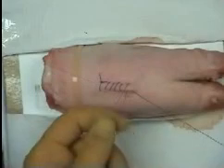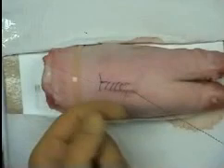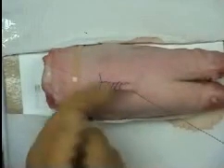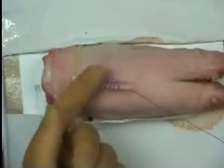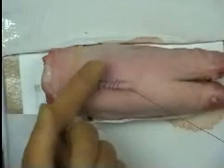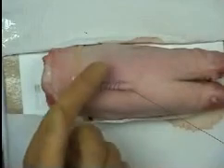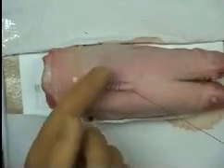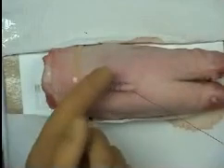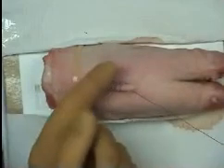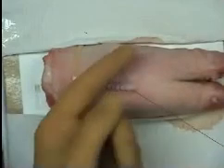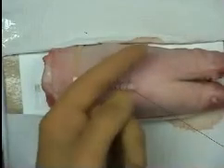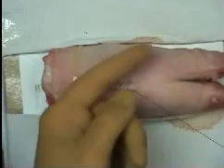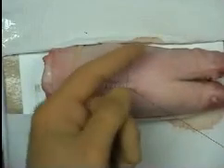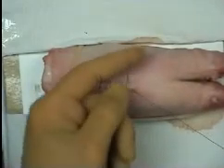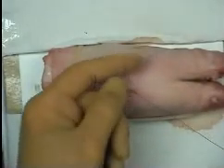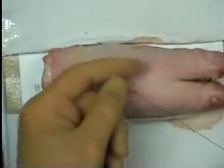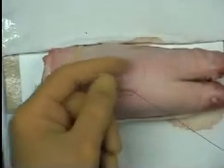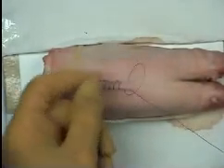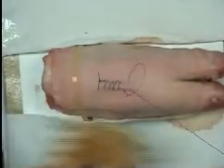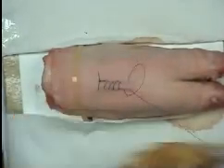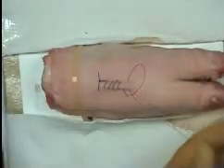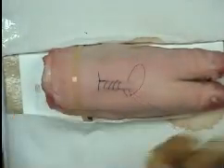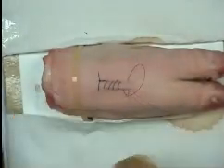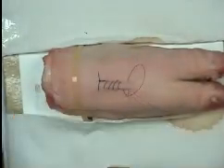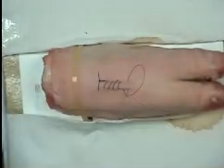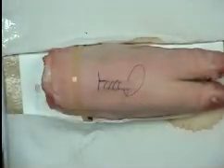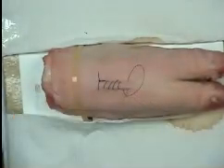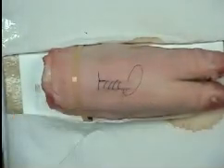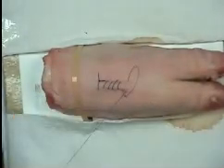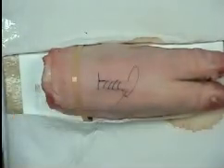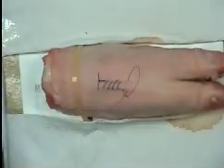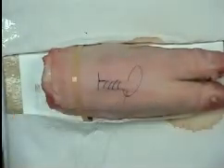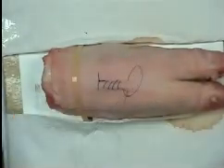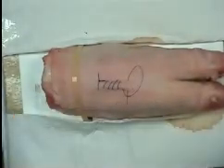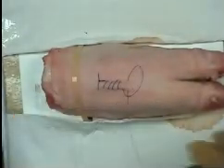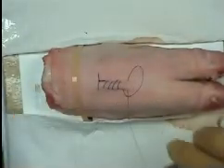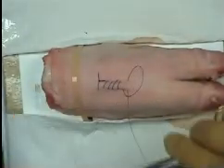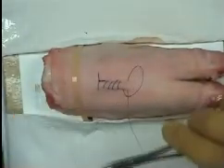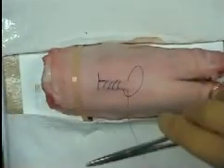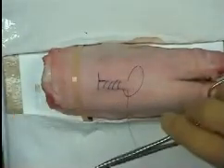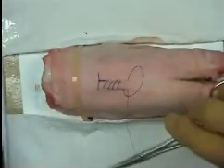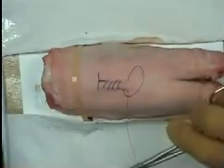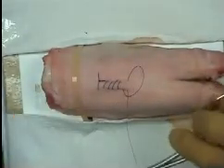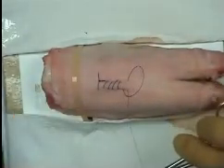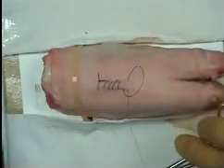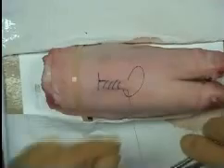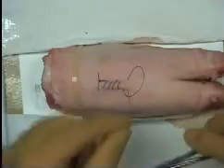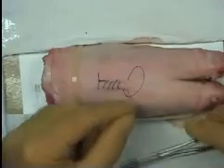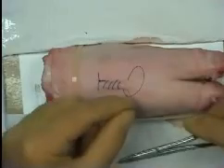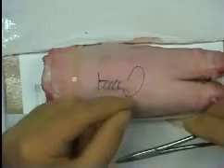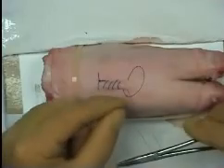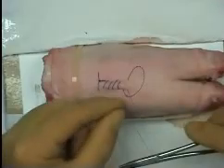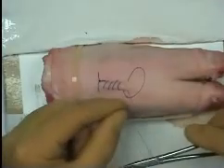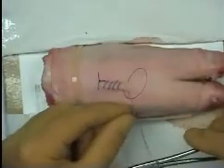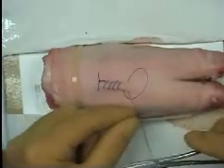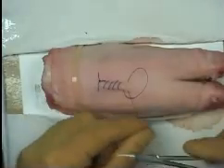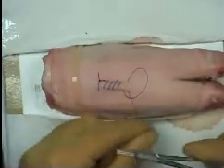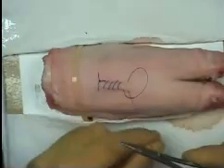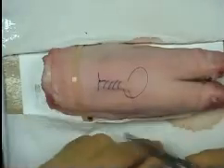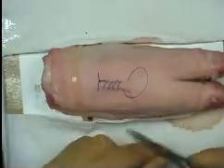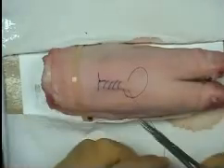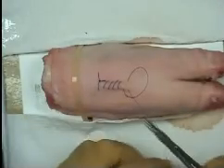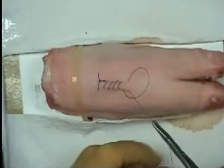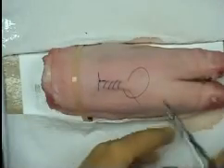At the end of the suture line, a reef knot can be formed between the bite and residual loop of suture.